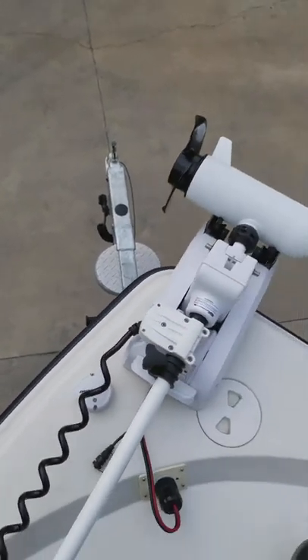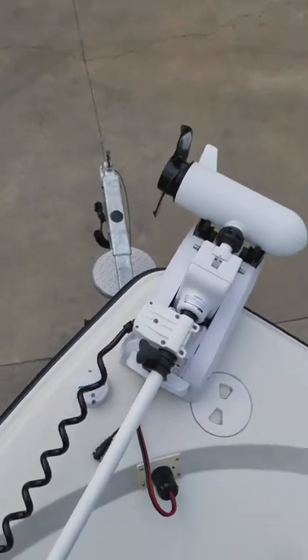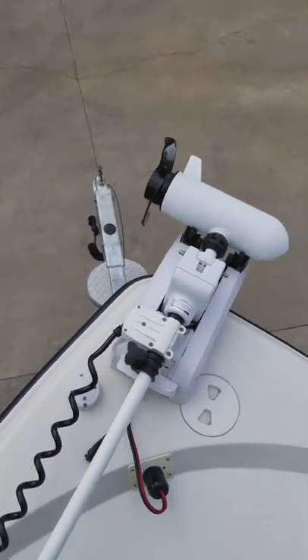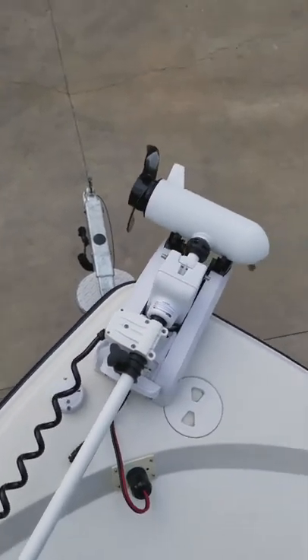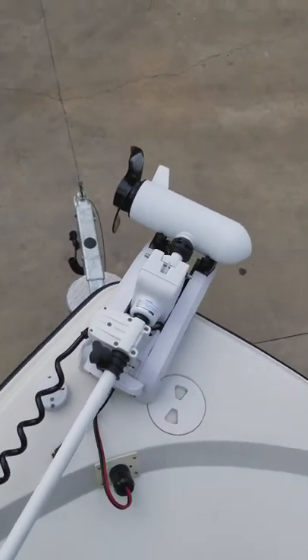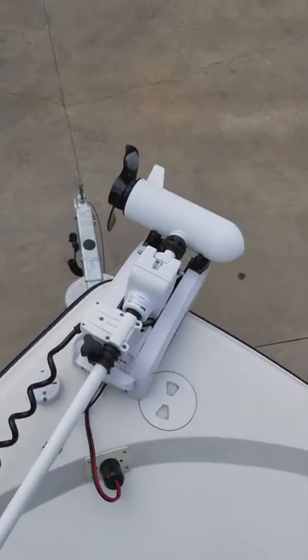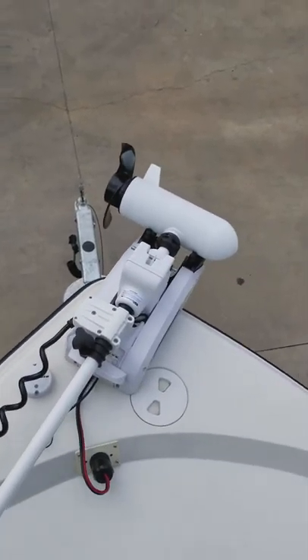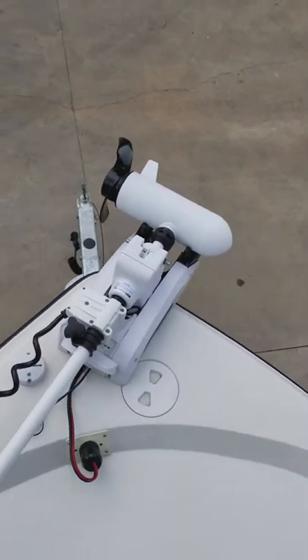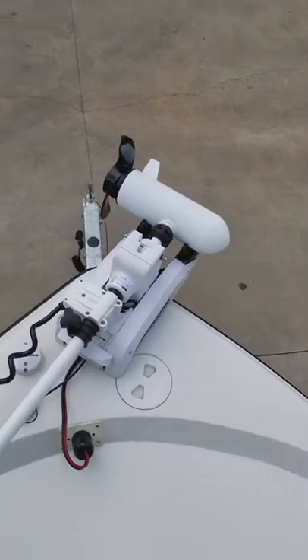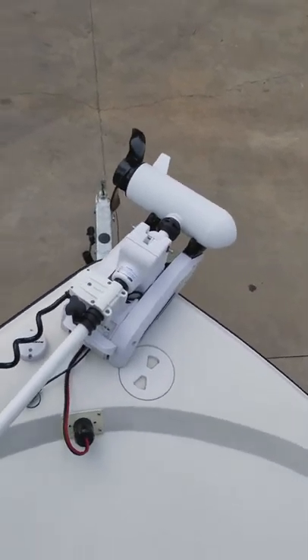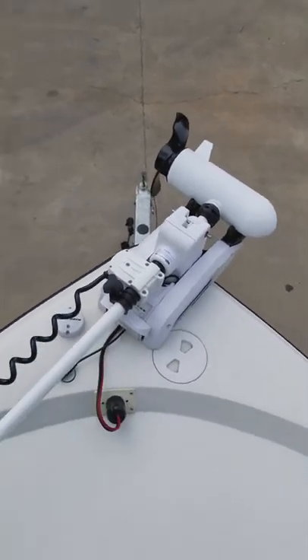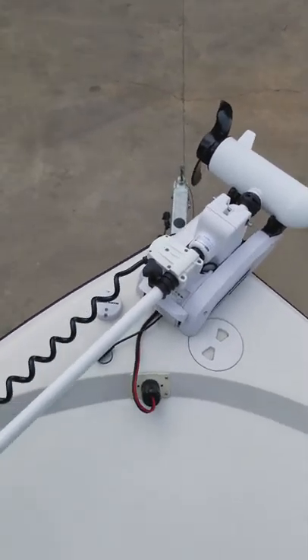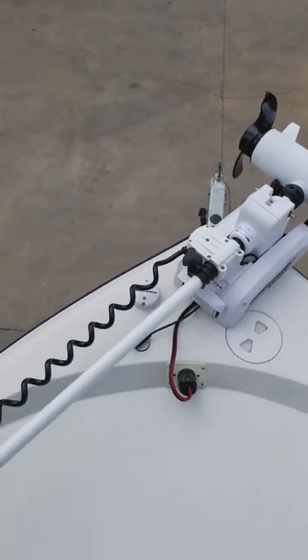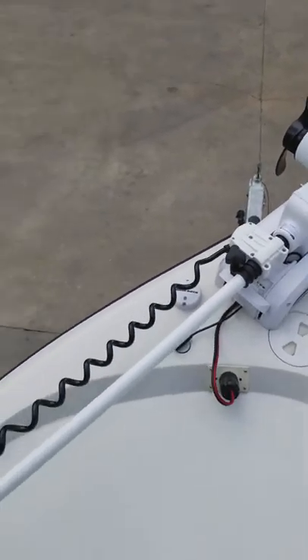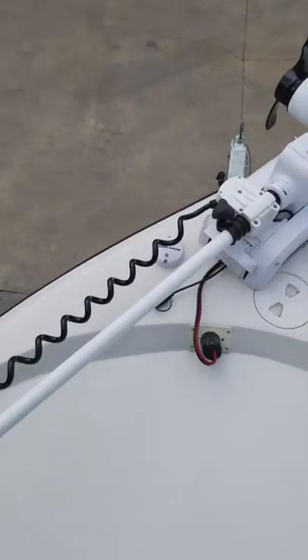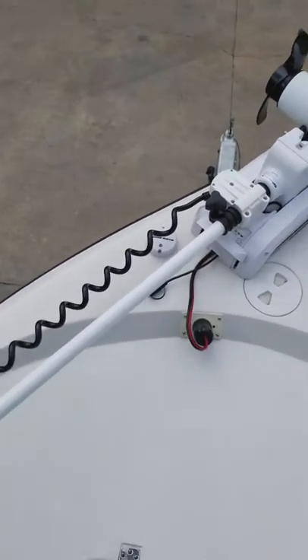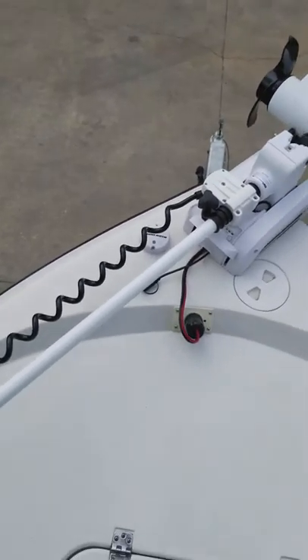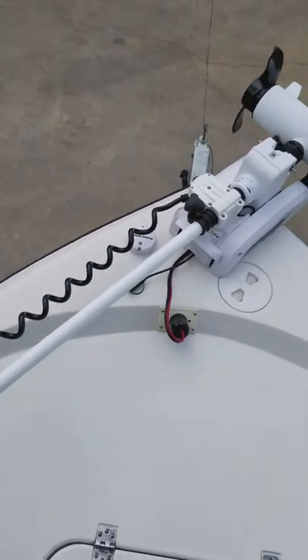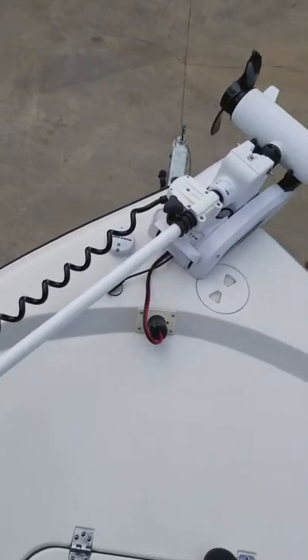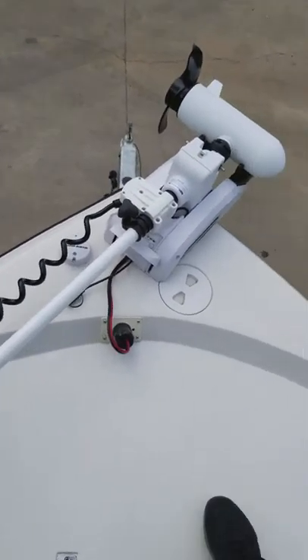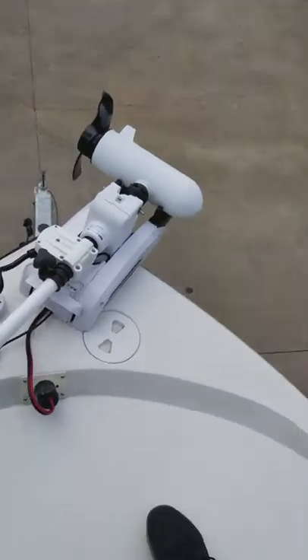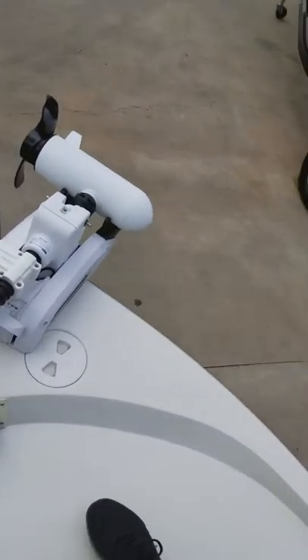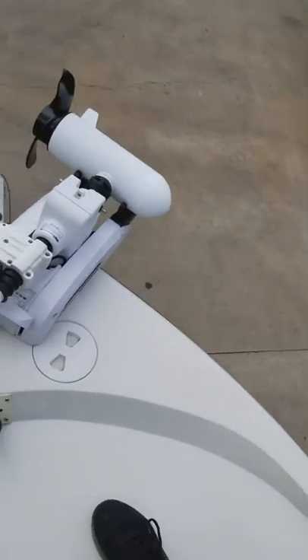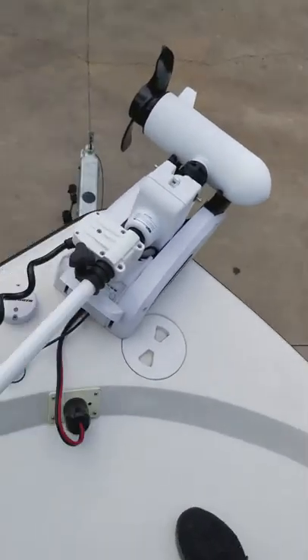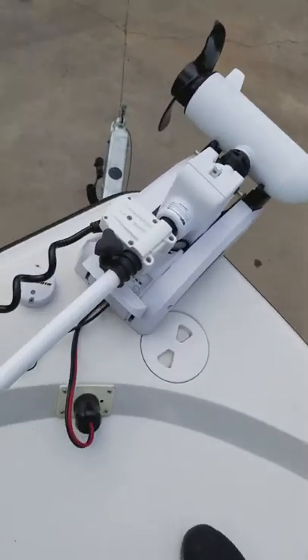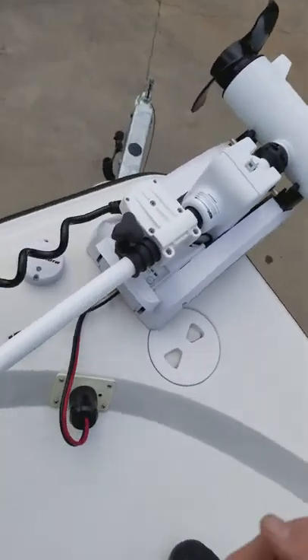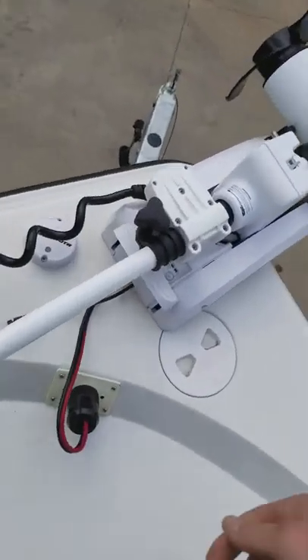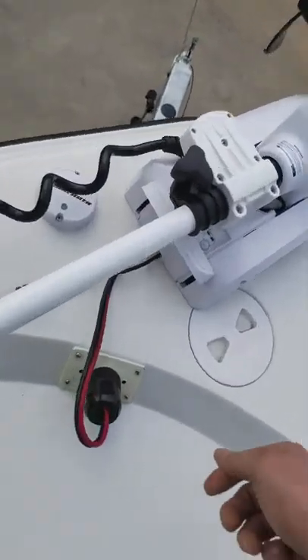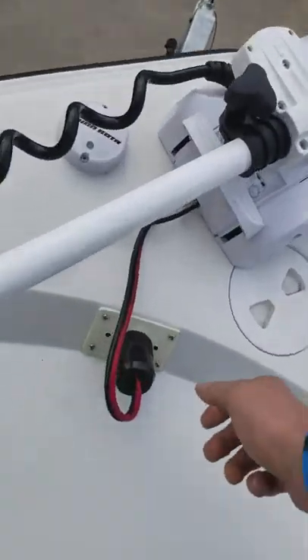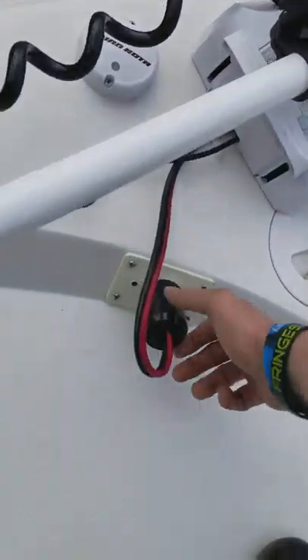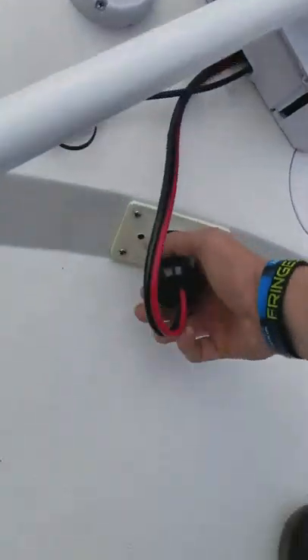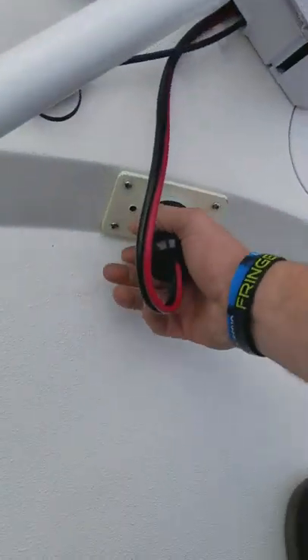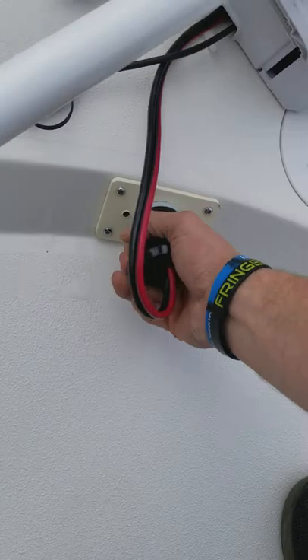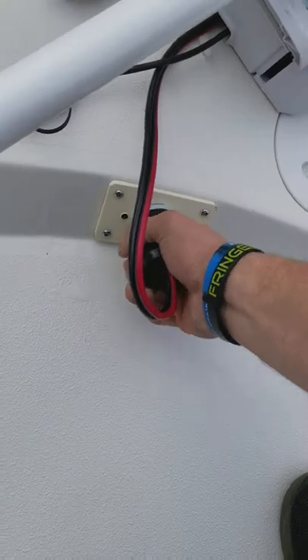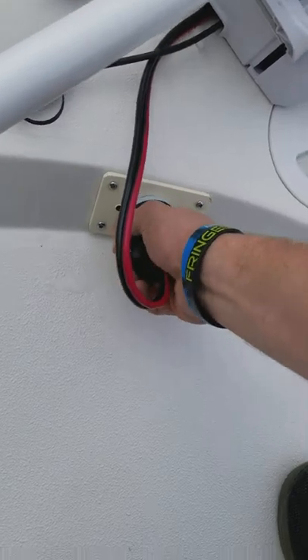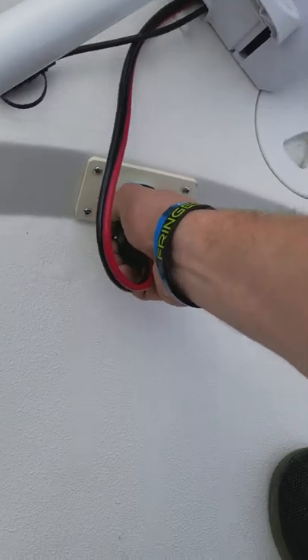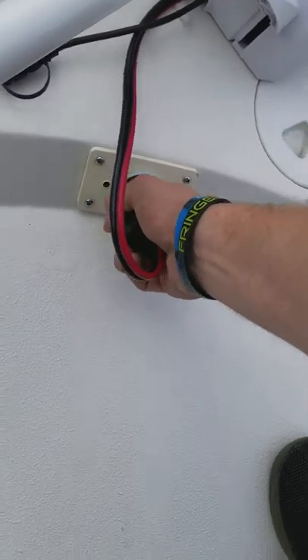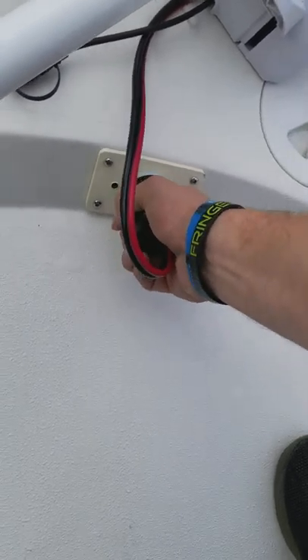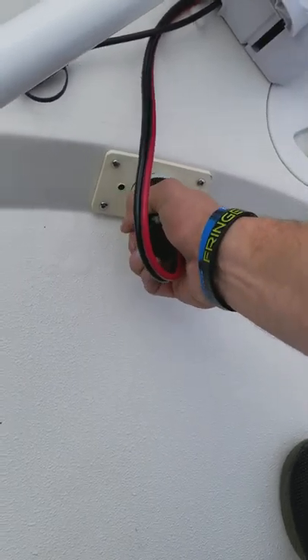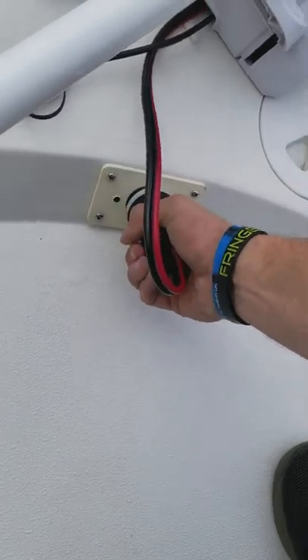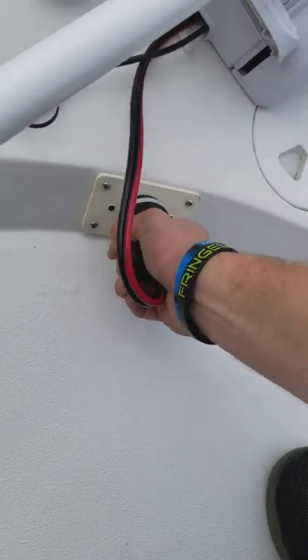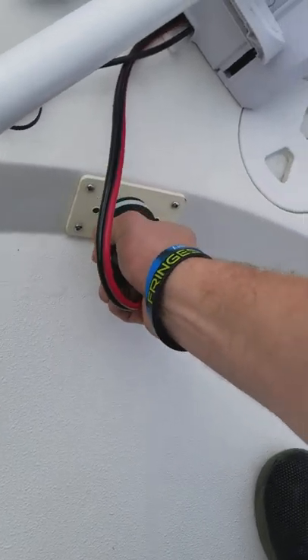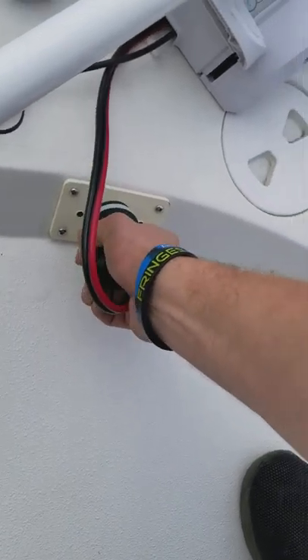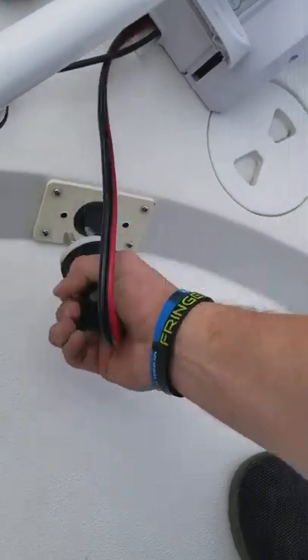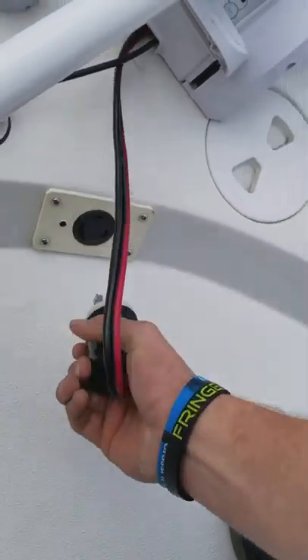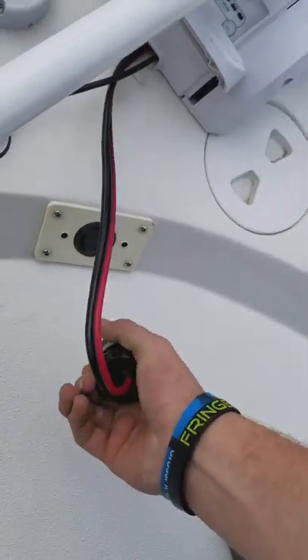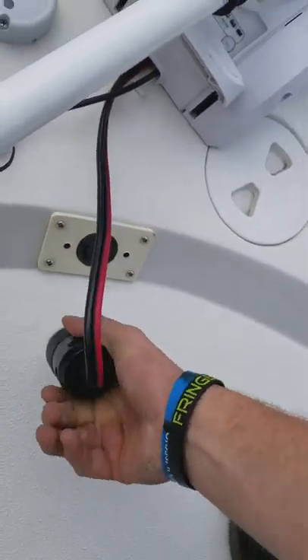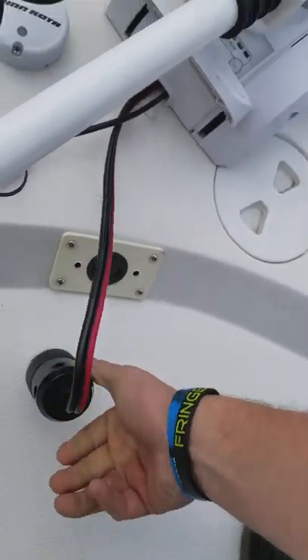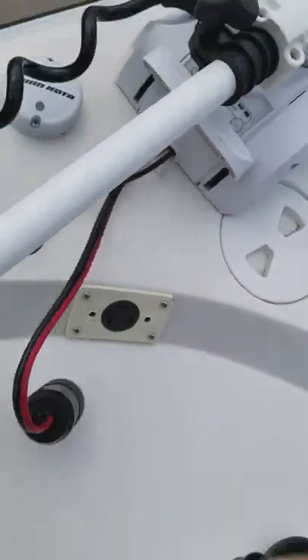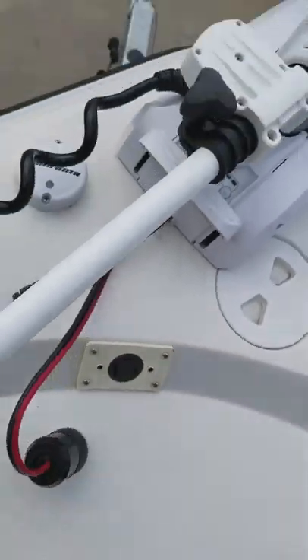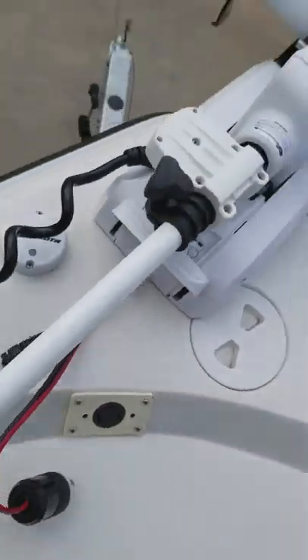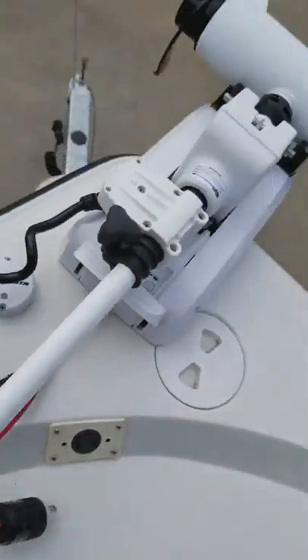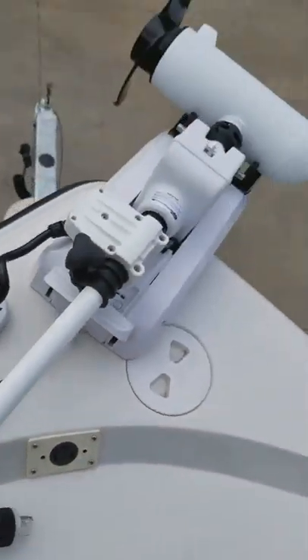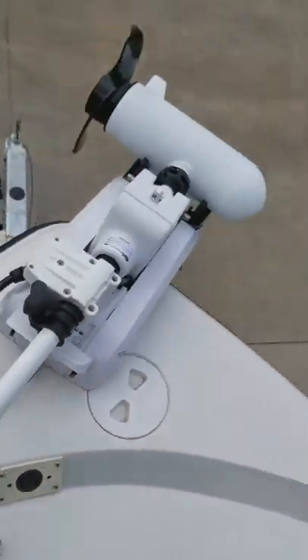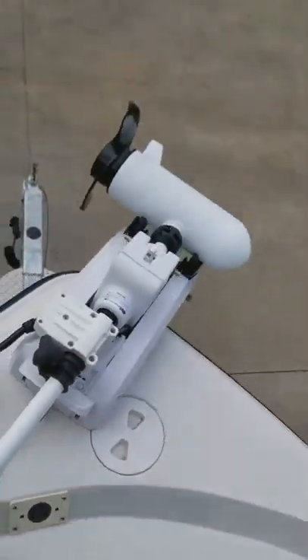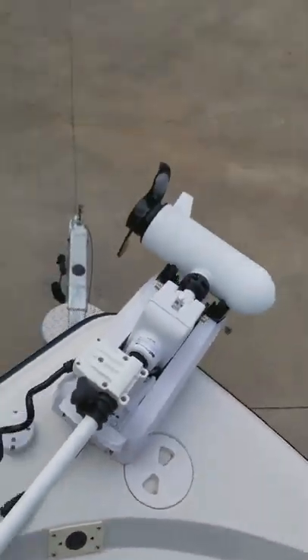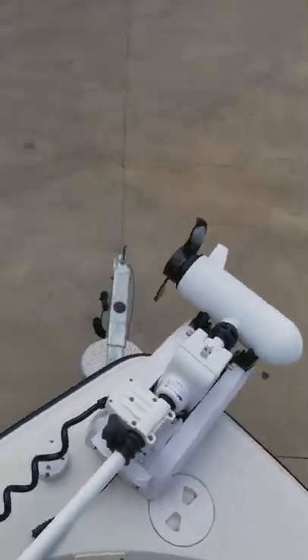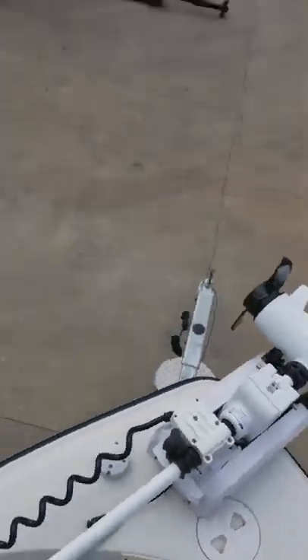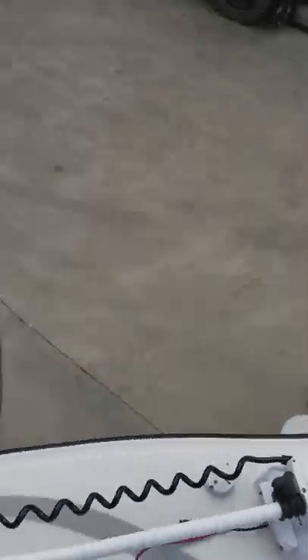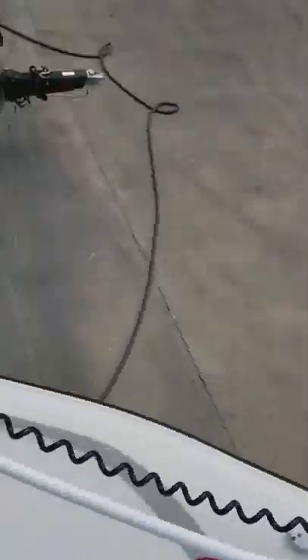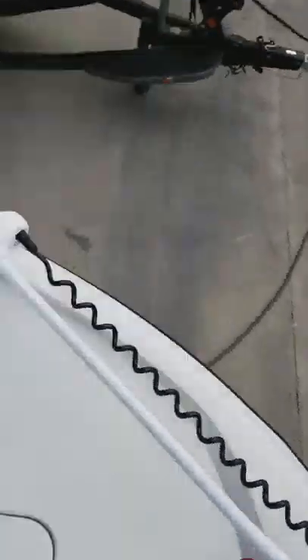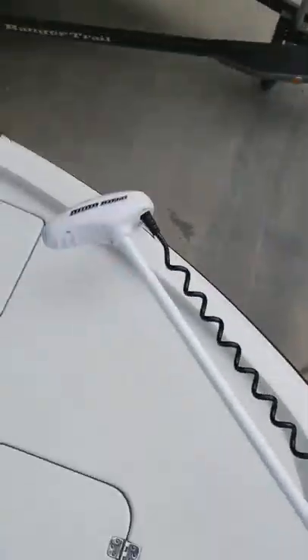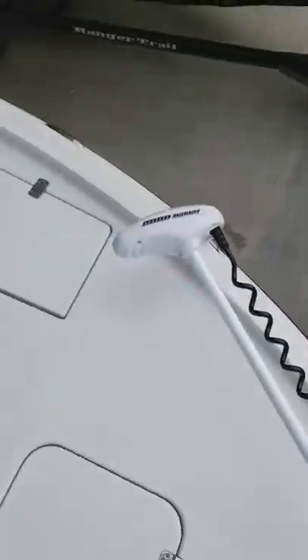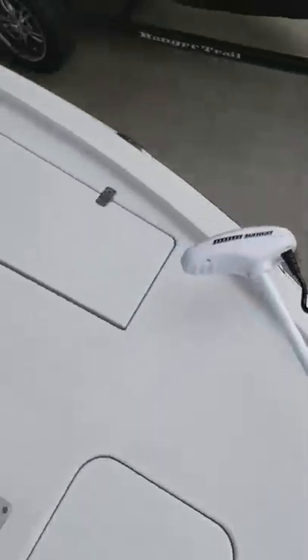That must be plugged in and you must have power for that trolling motor to work.